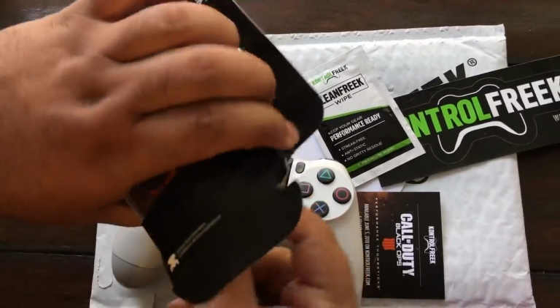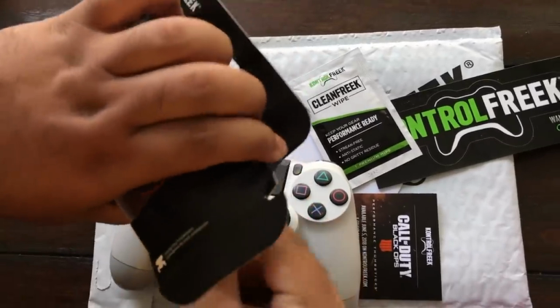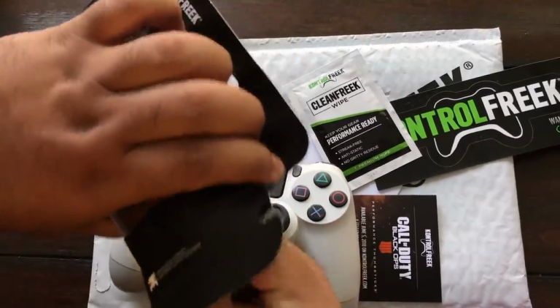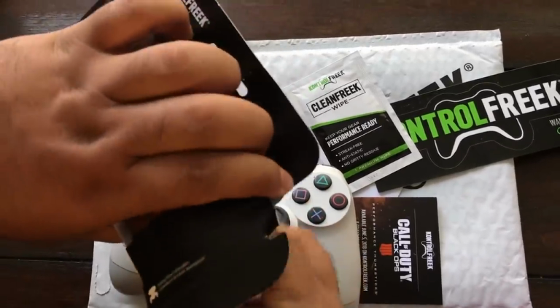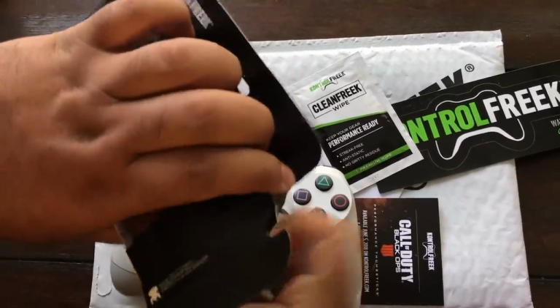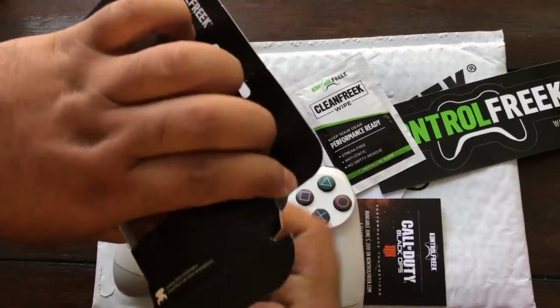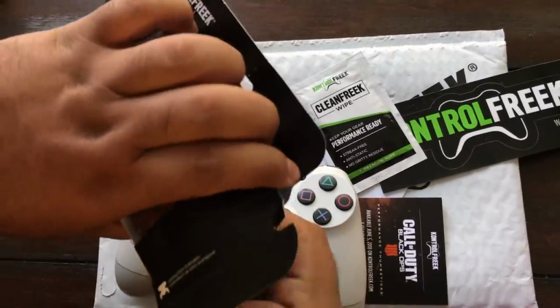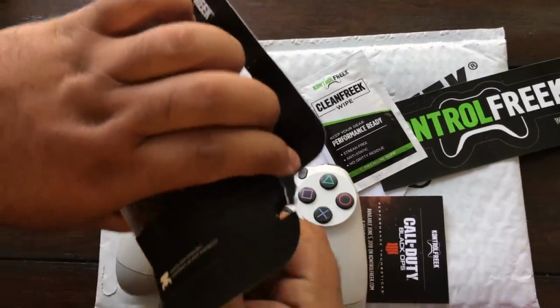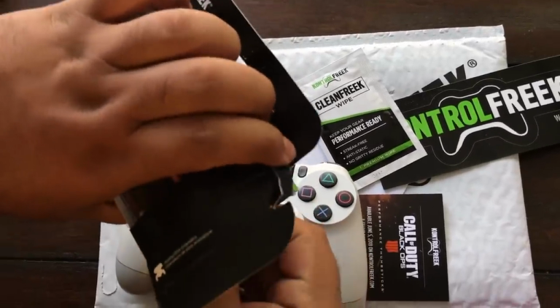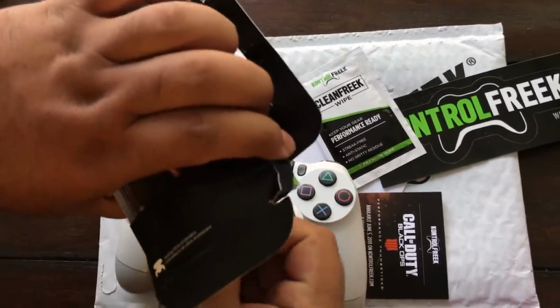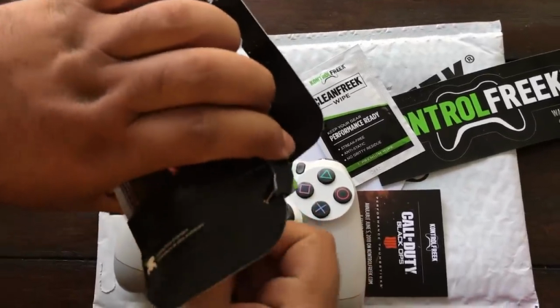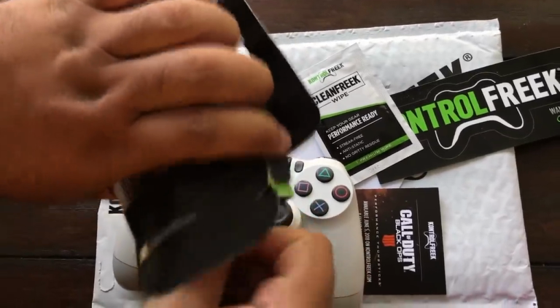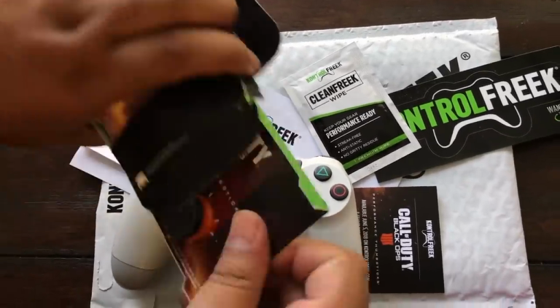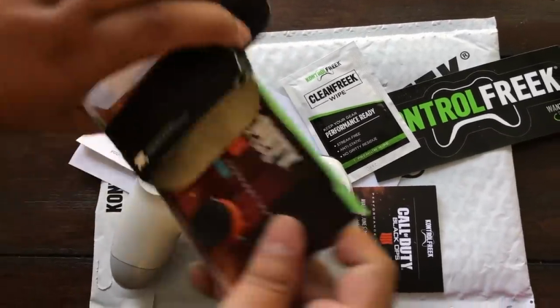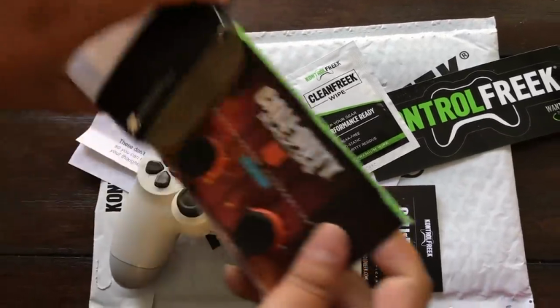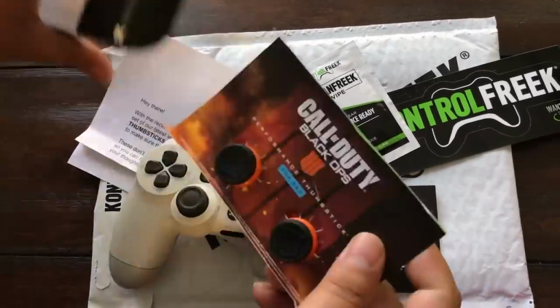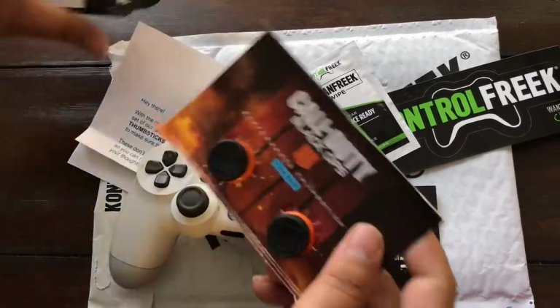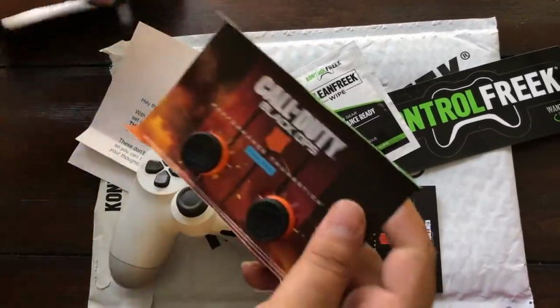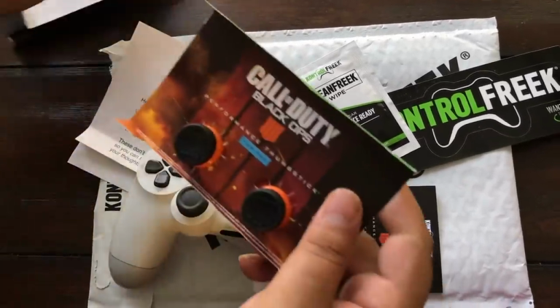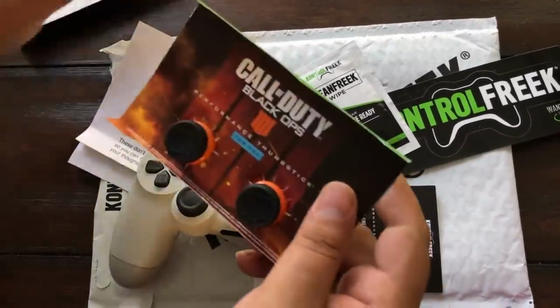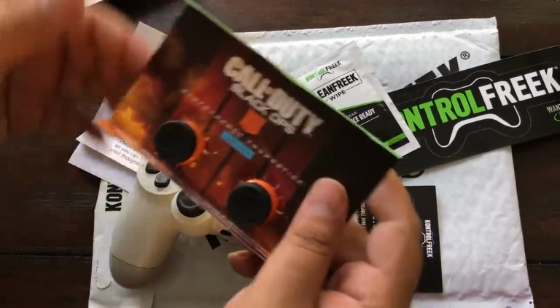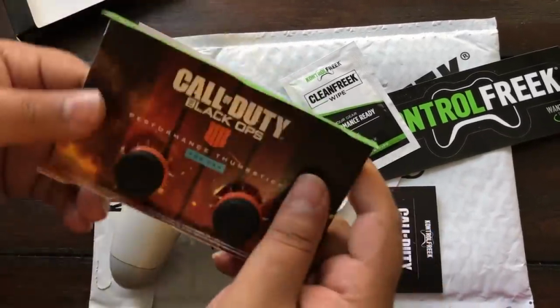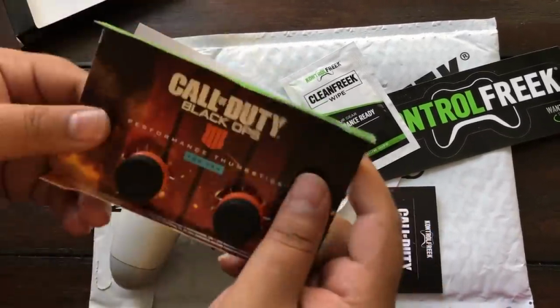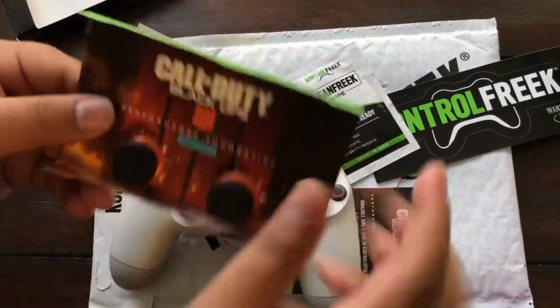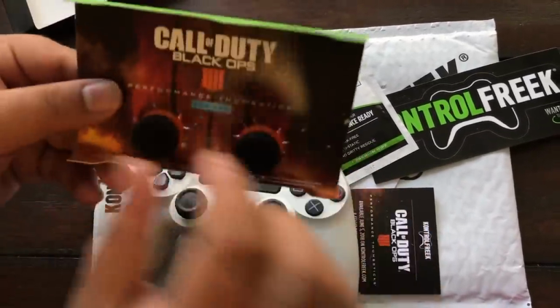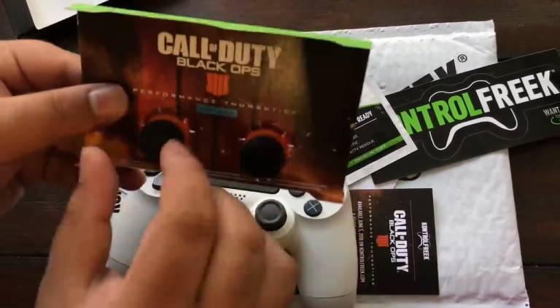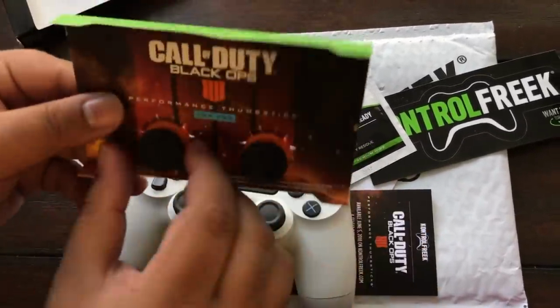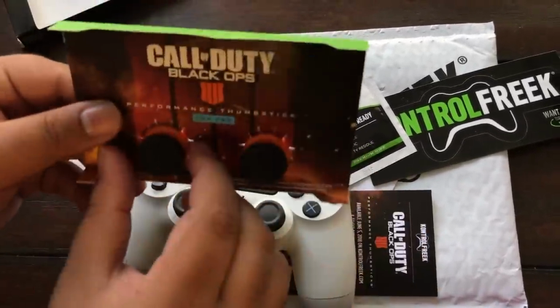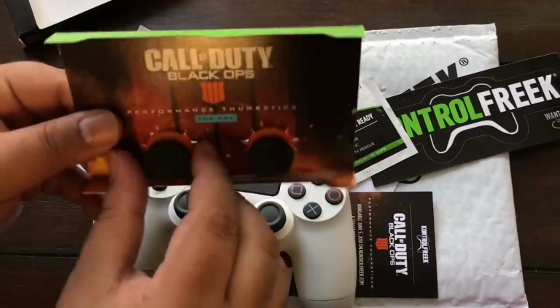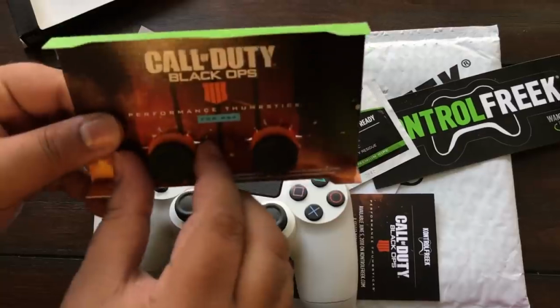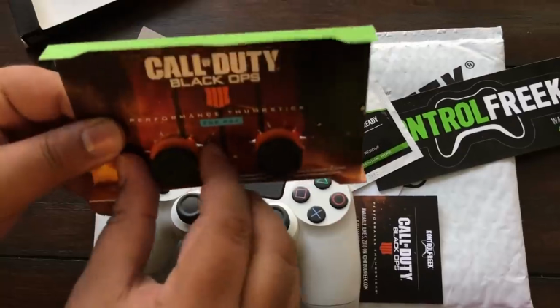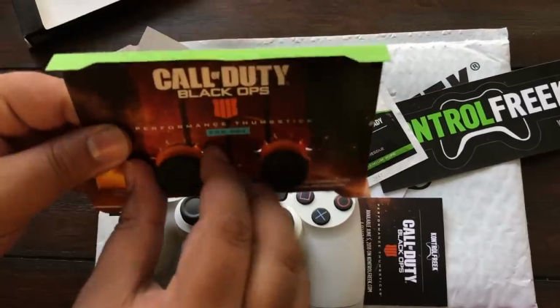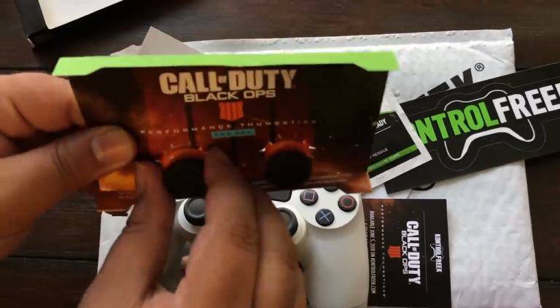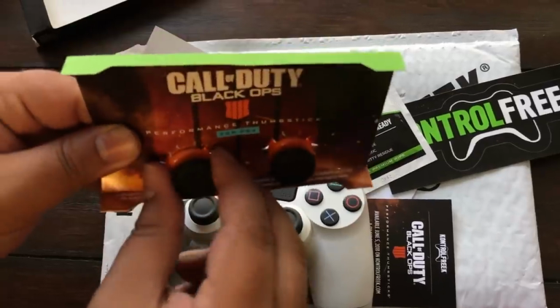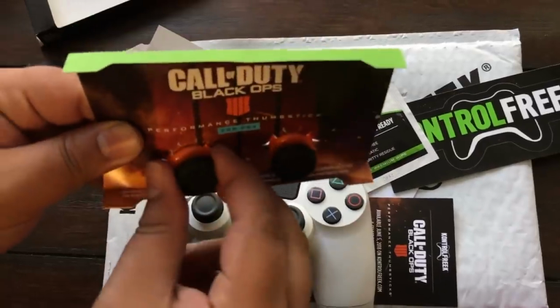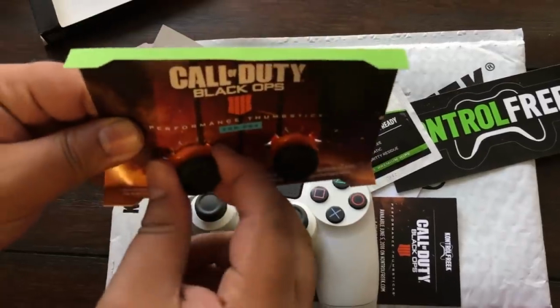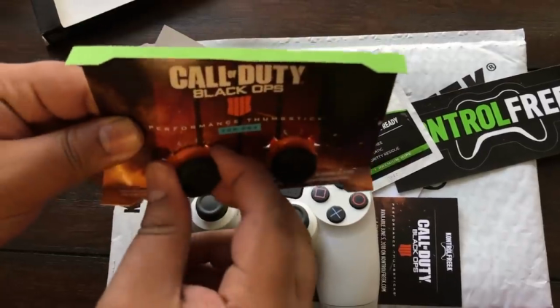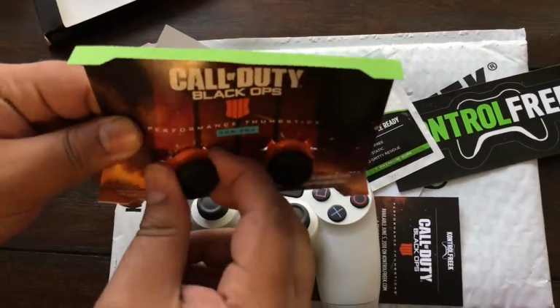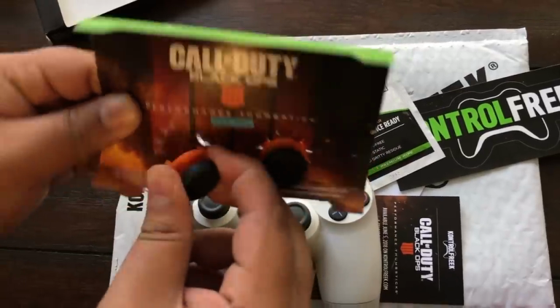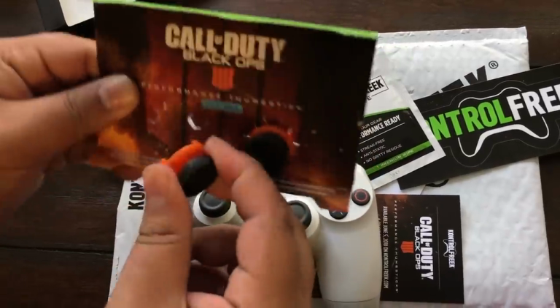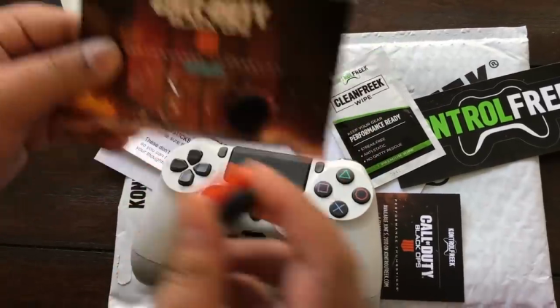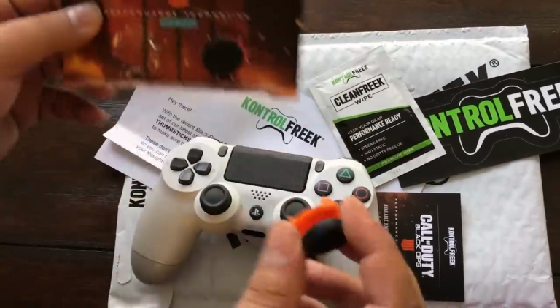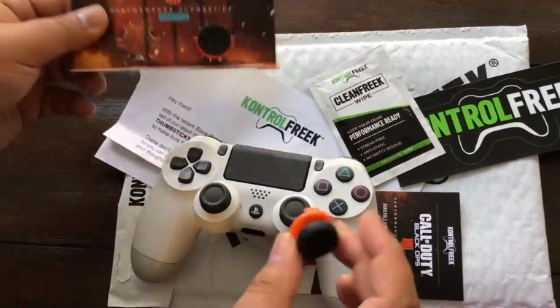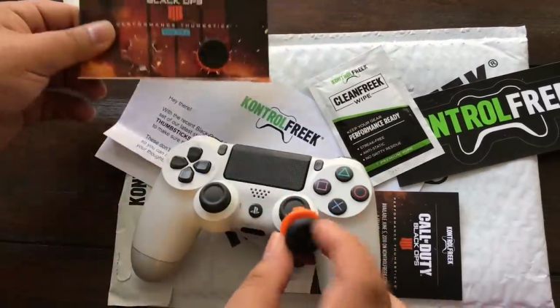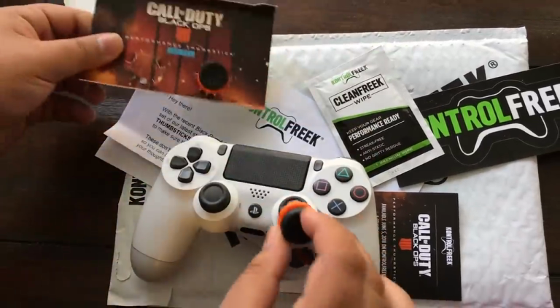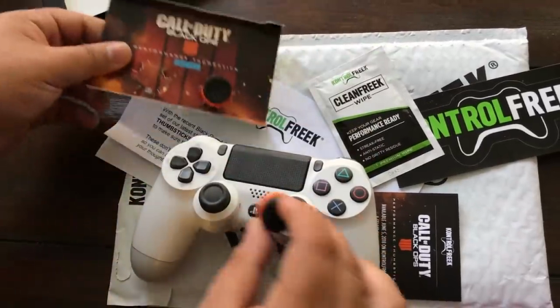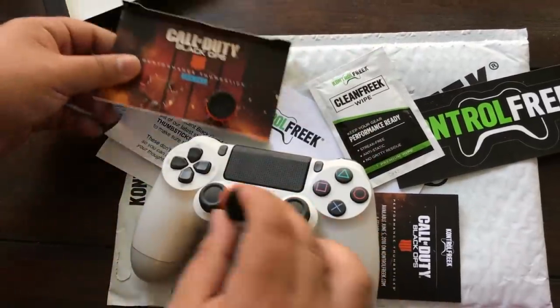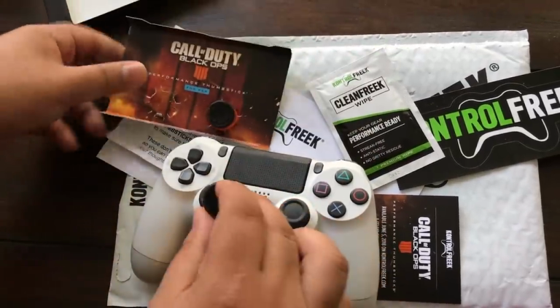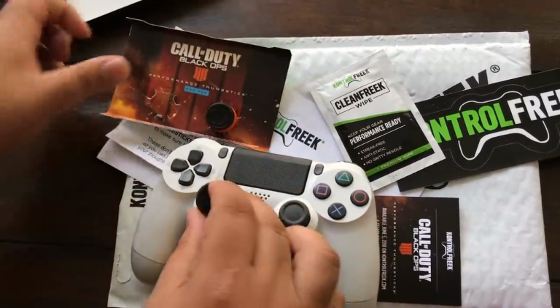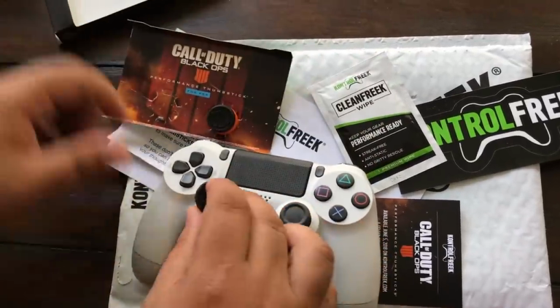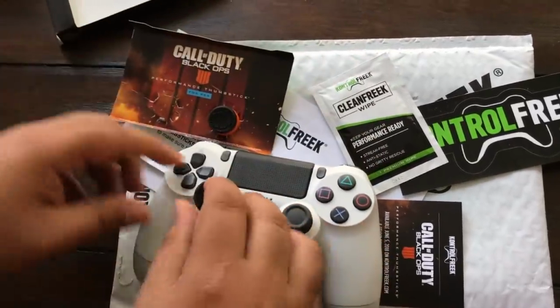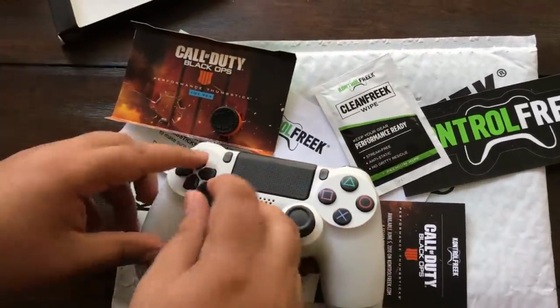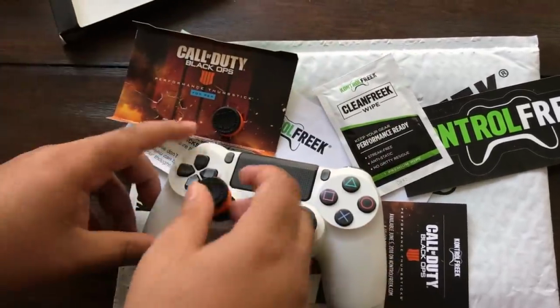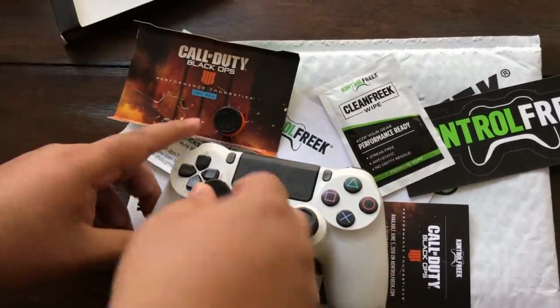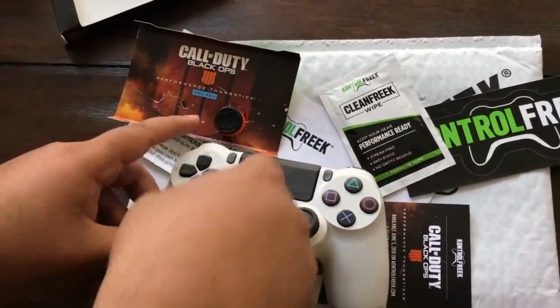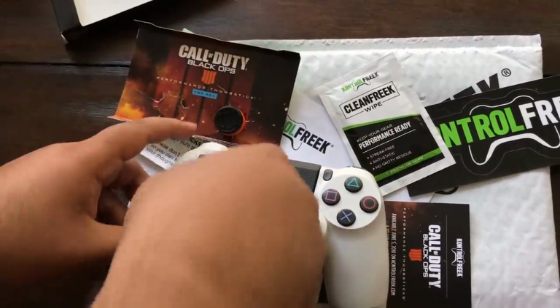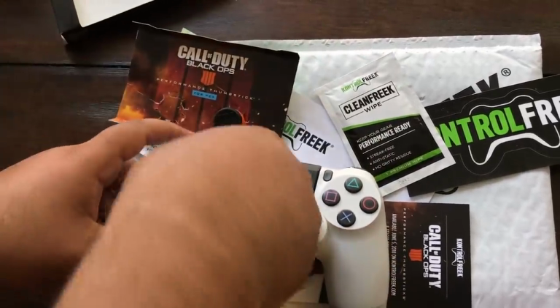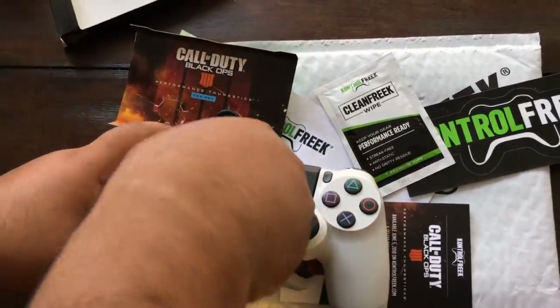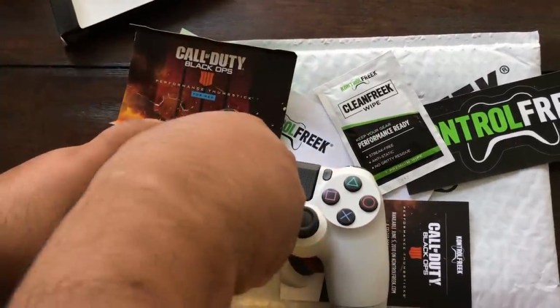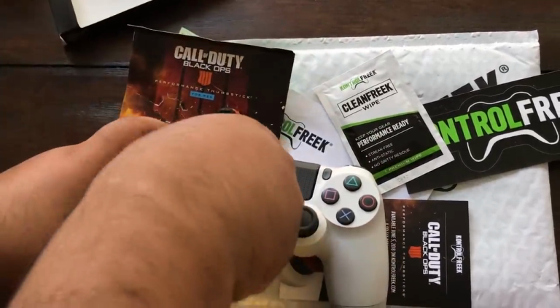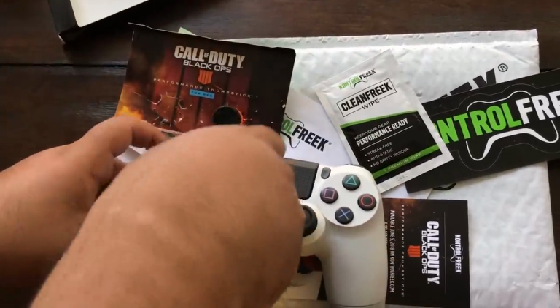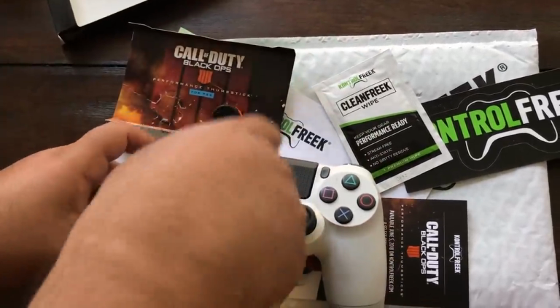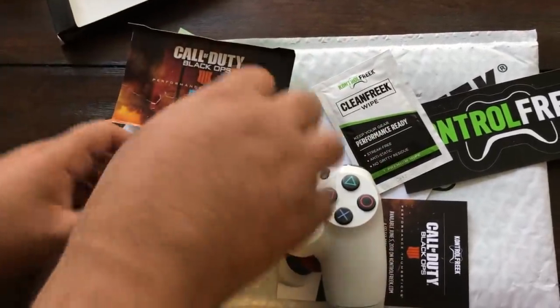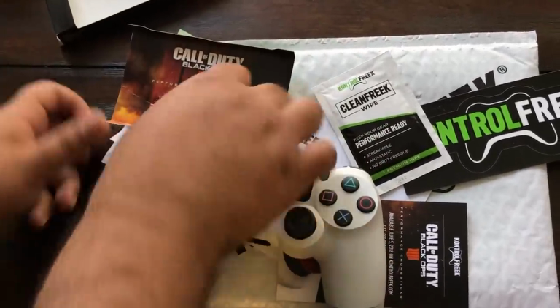Oh my god, I'm so excited for these things. Performer thumbsticks from Control Freaks. Oh yes!